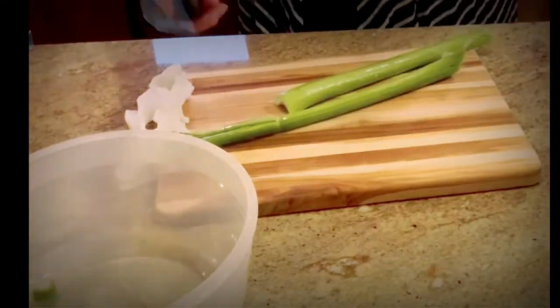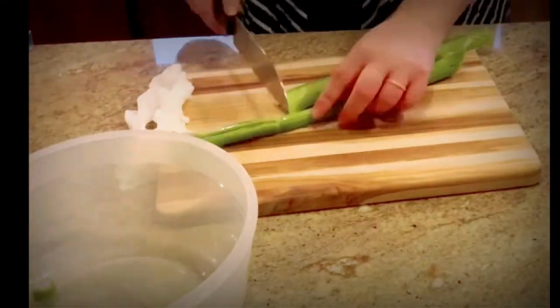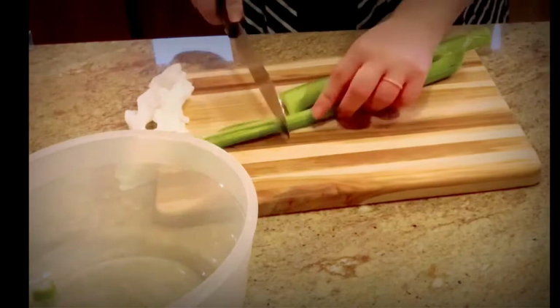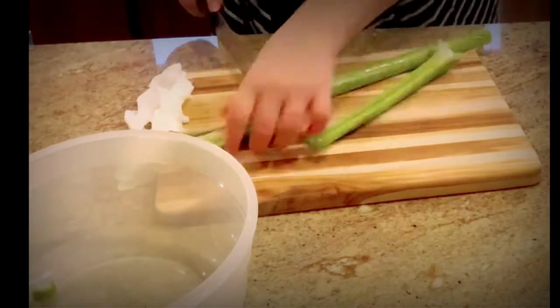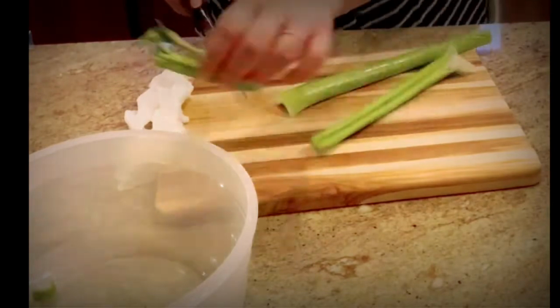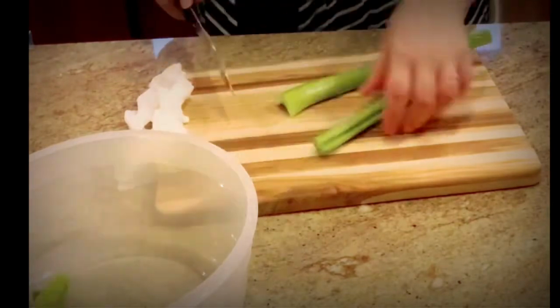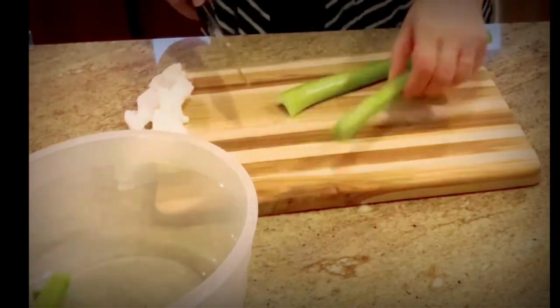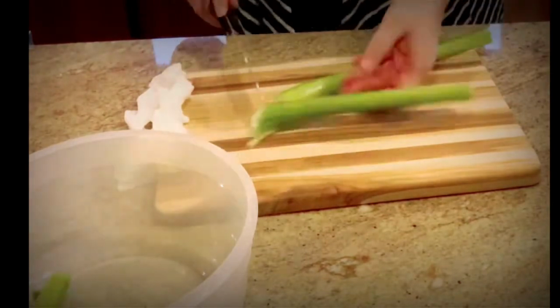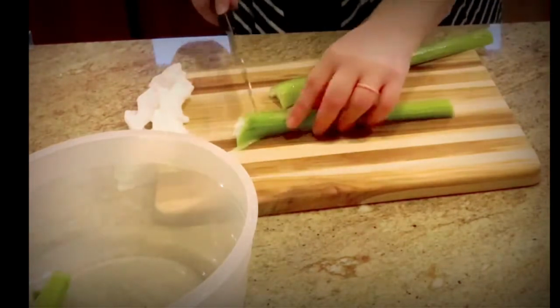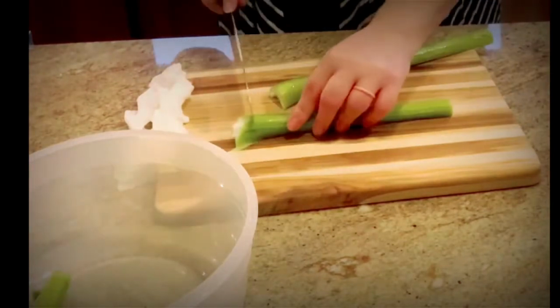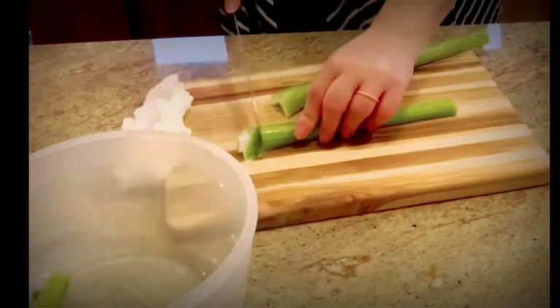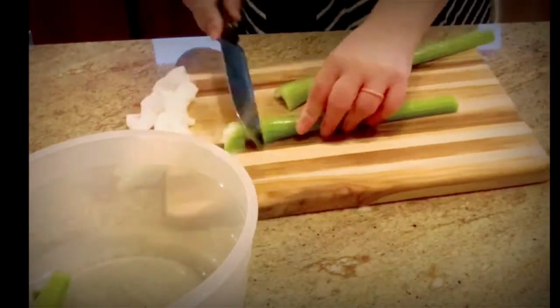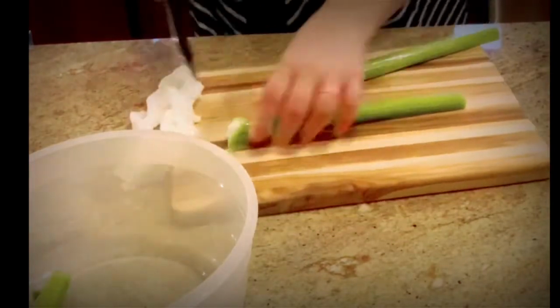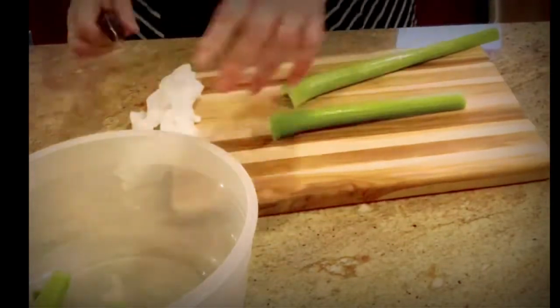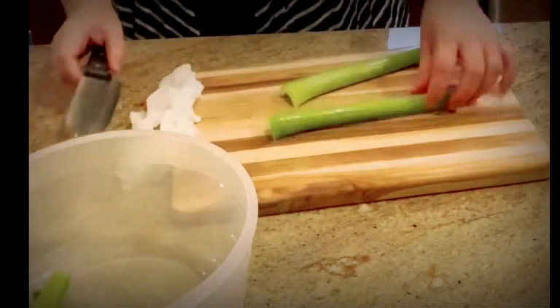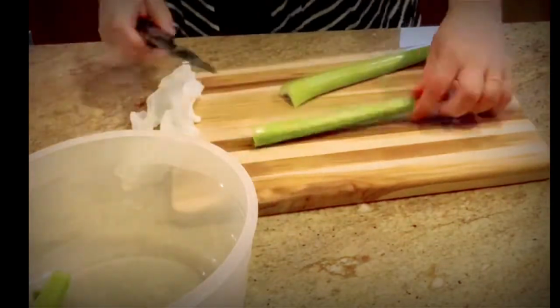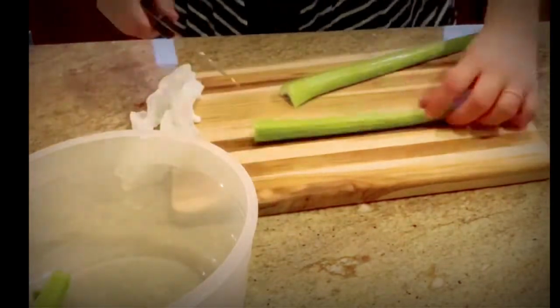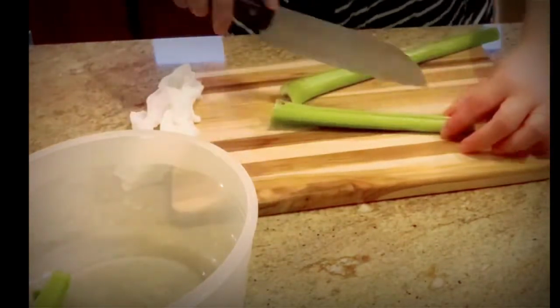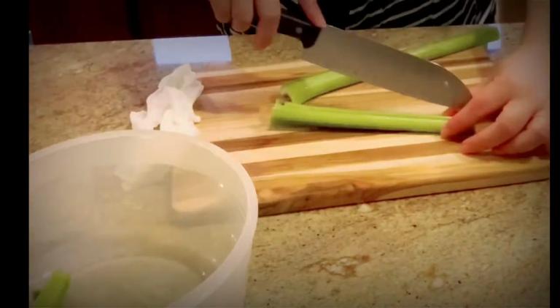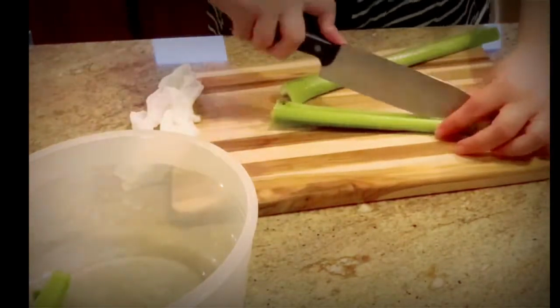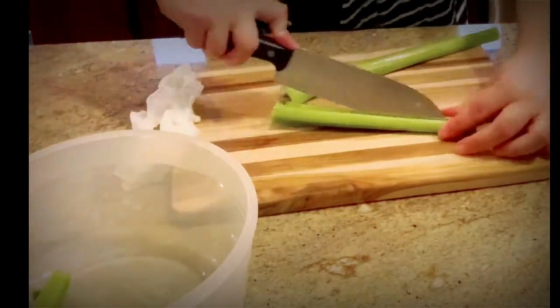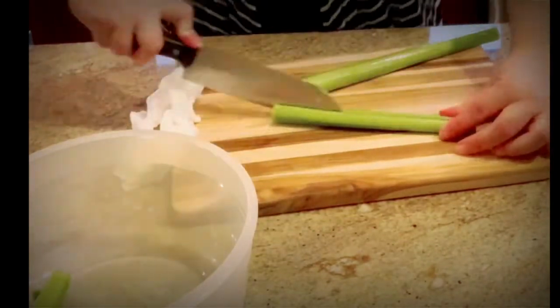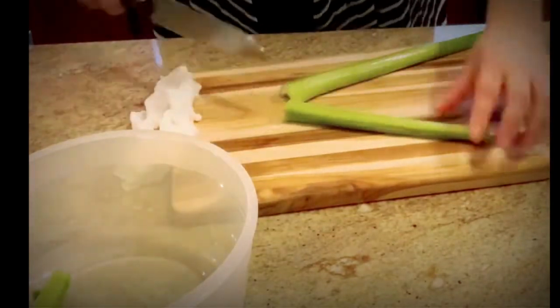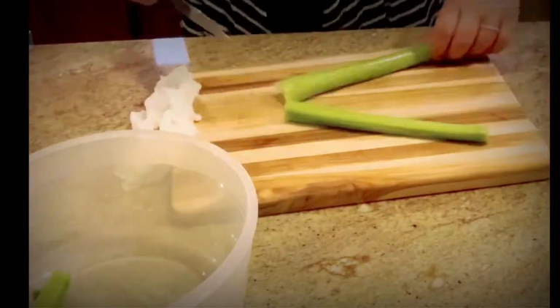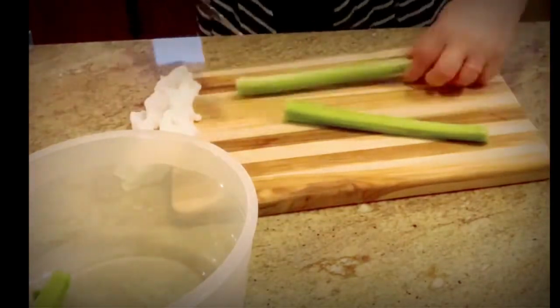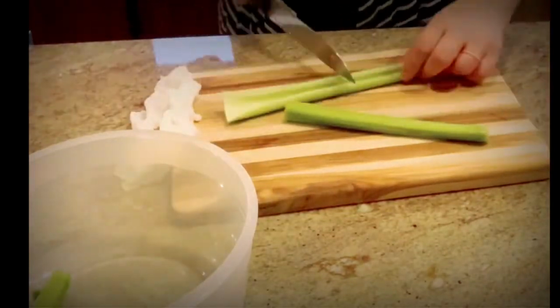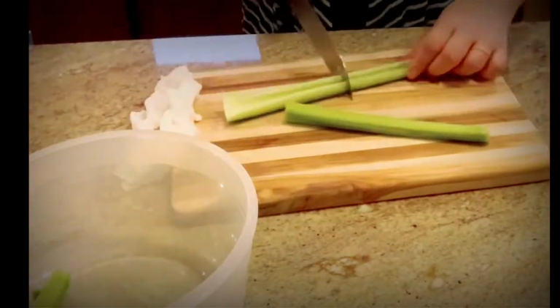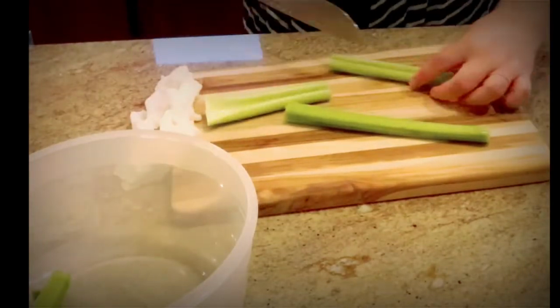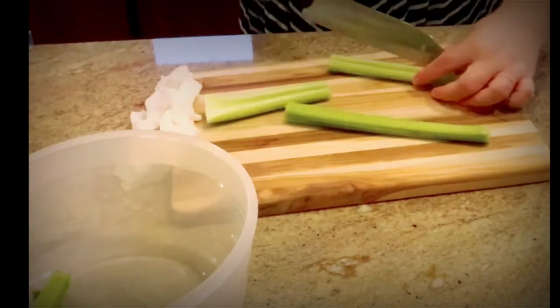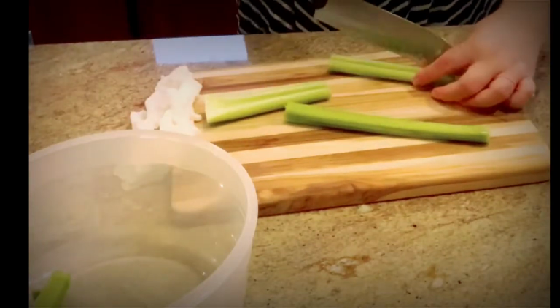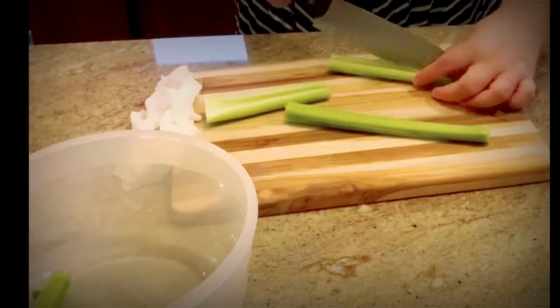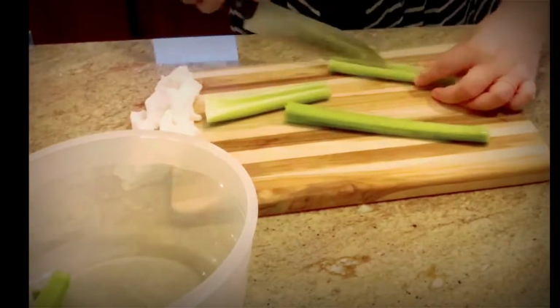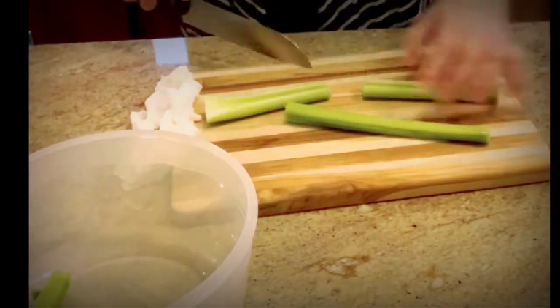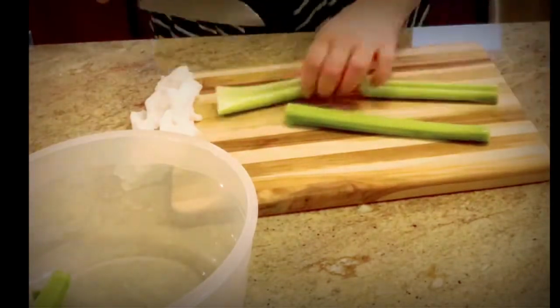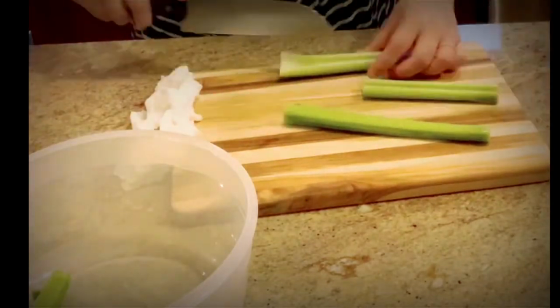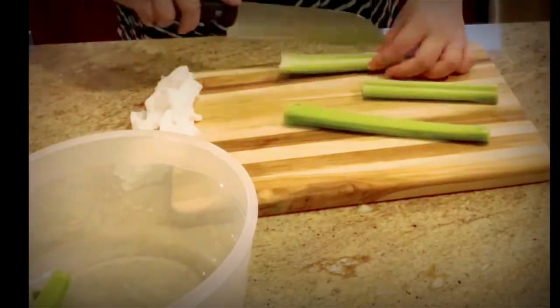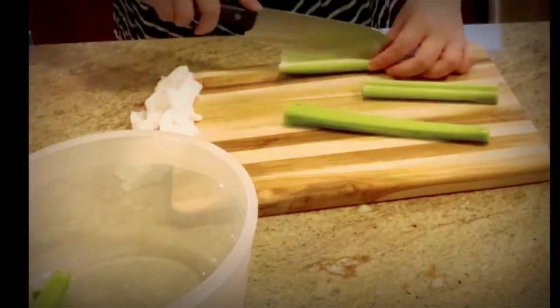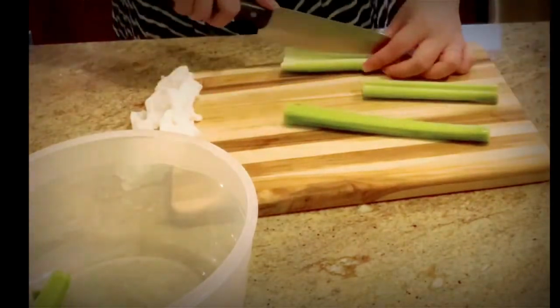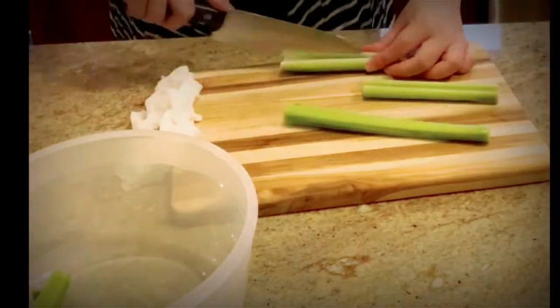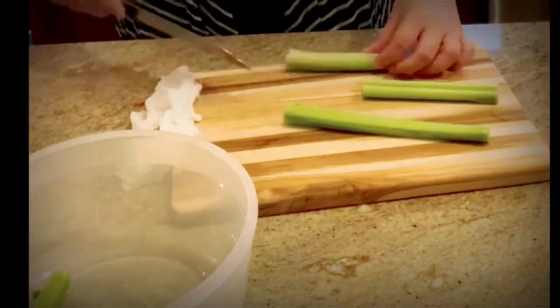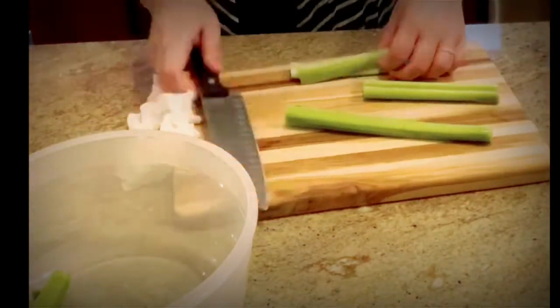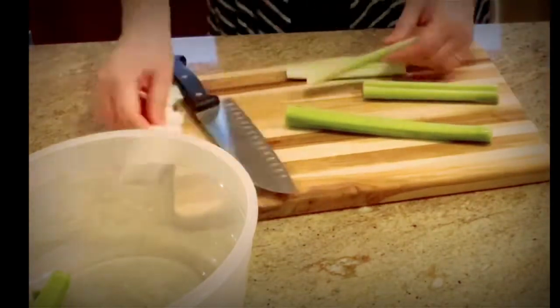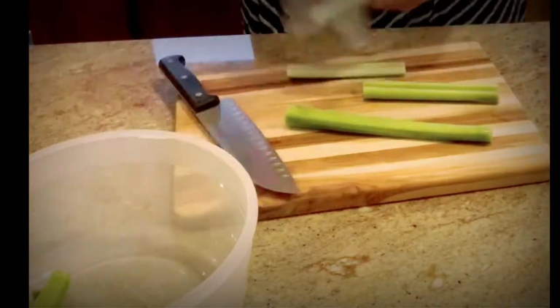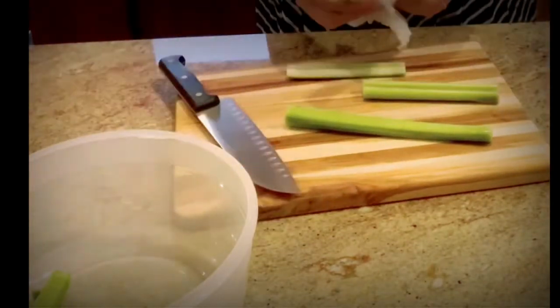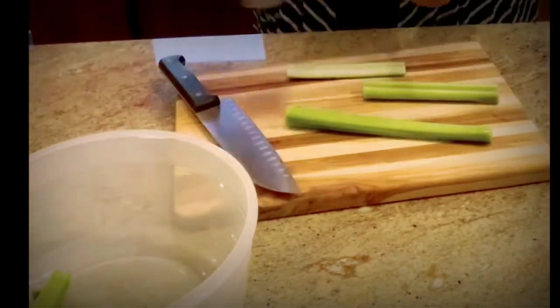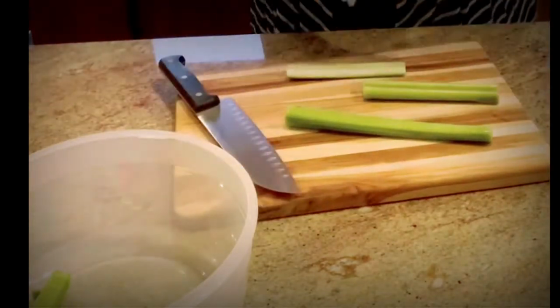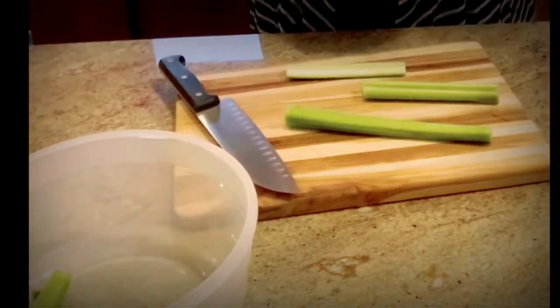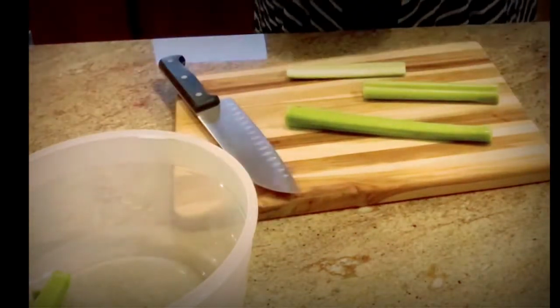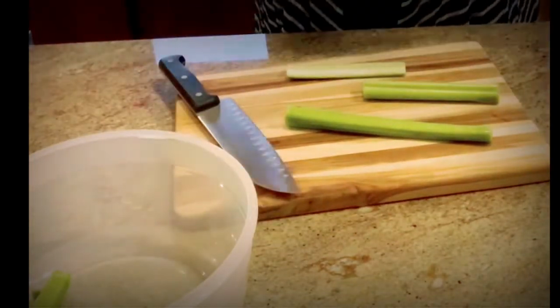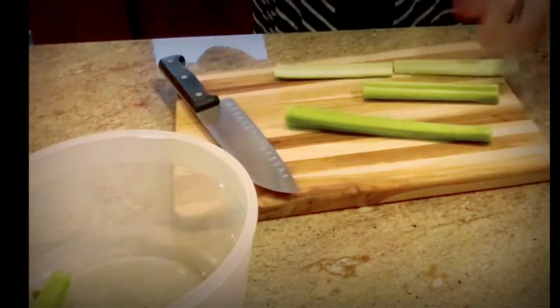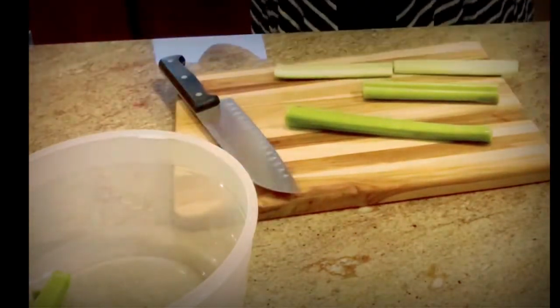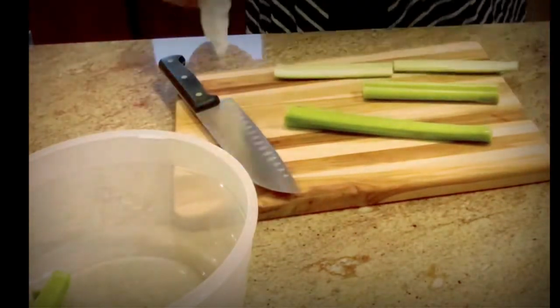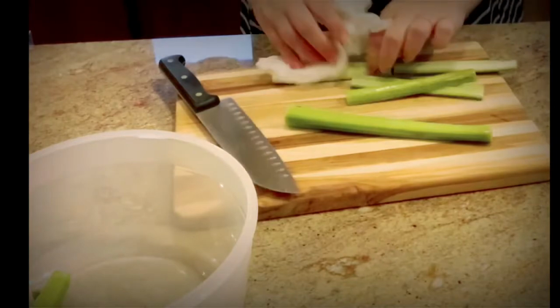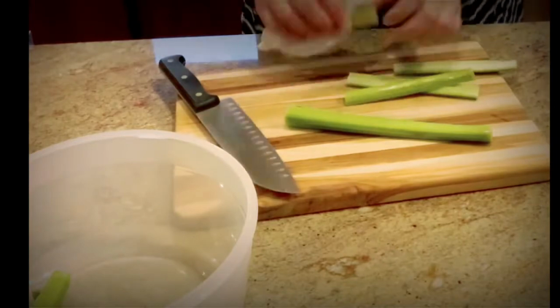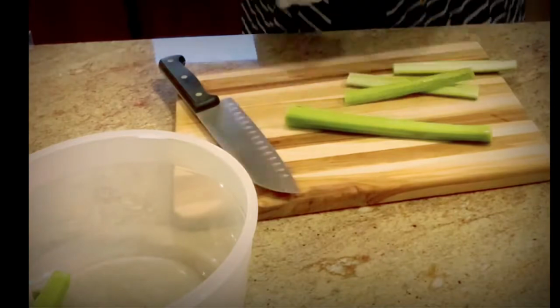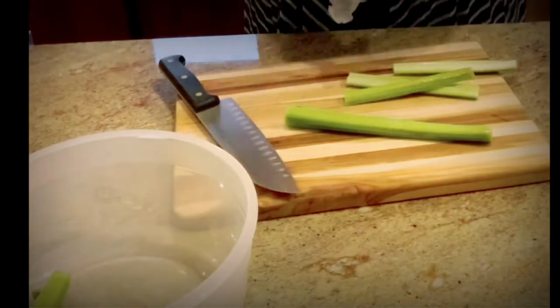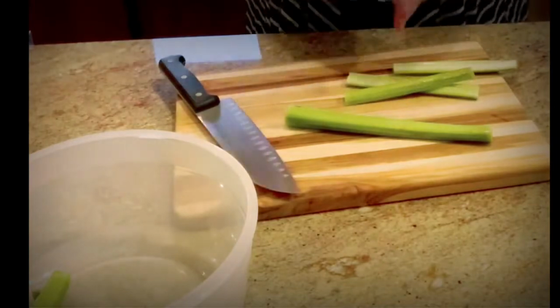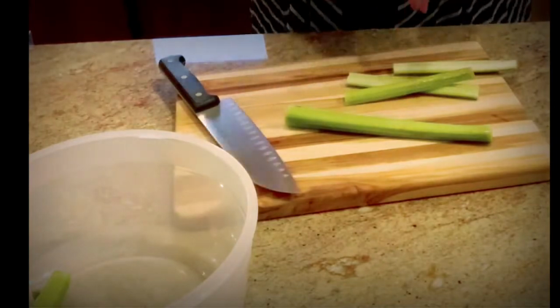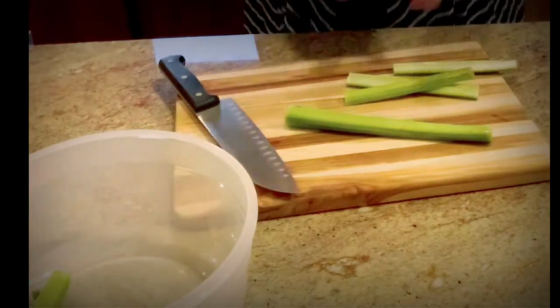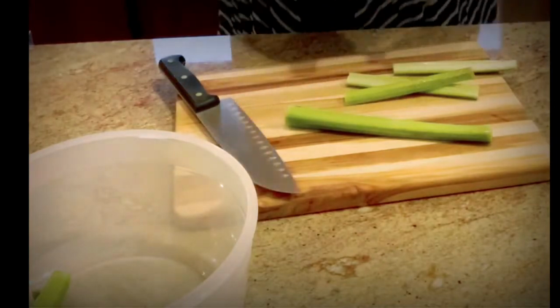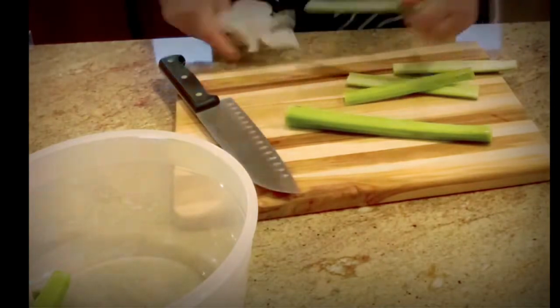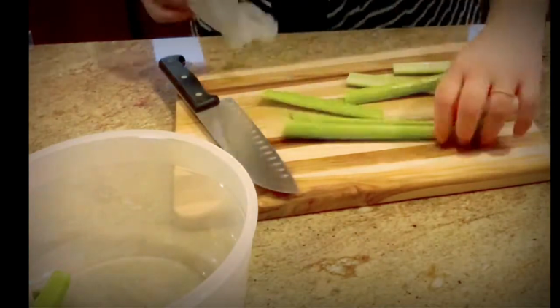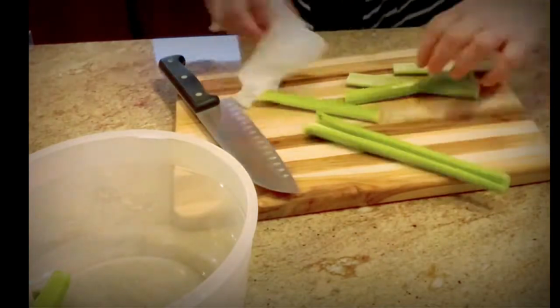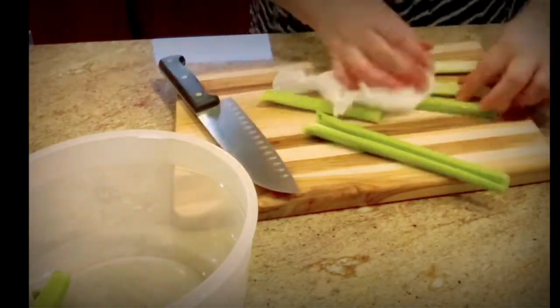I'm going to begin by cutting up some celery, some onion, and some carrot for Tuesday's chicken and gnocchi soup.